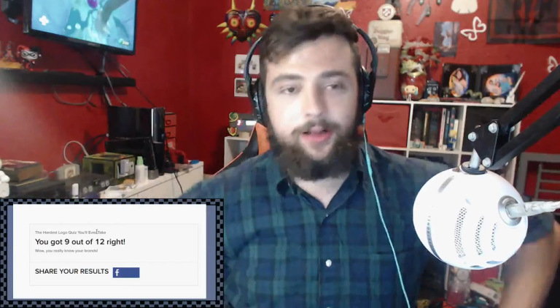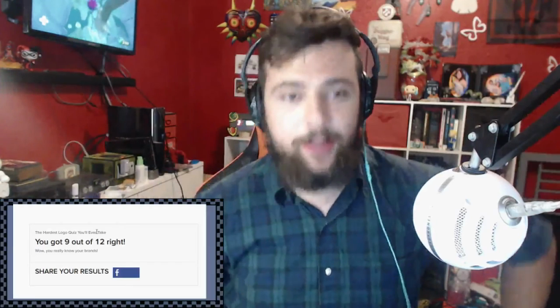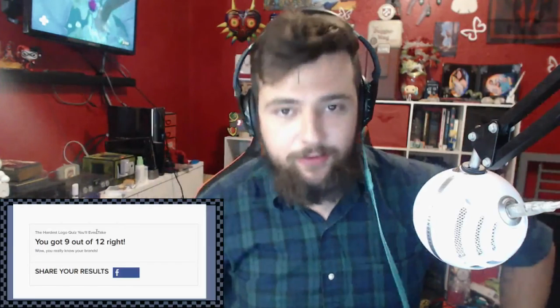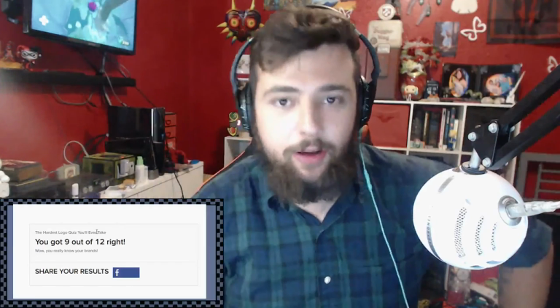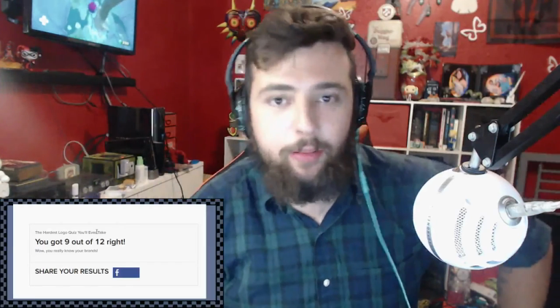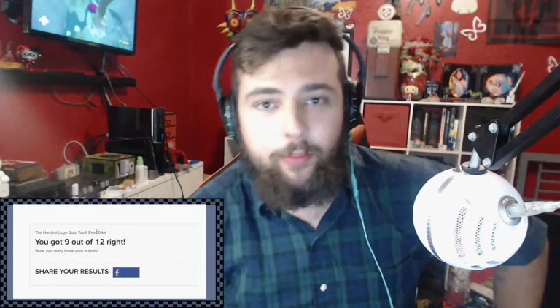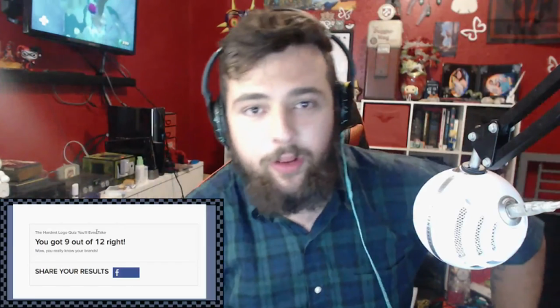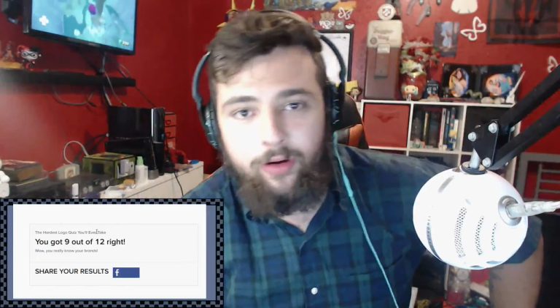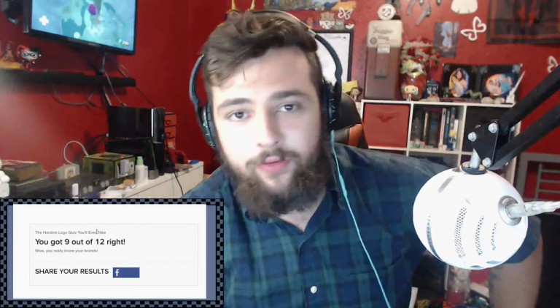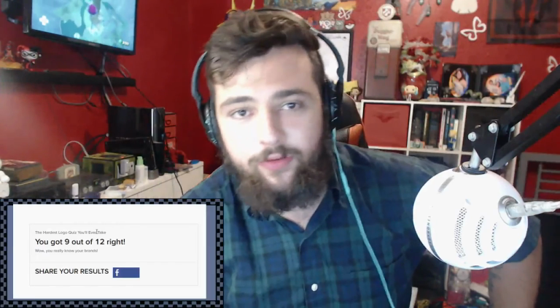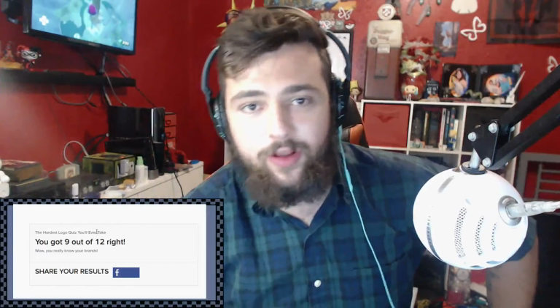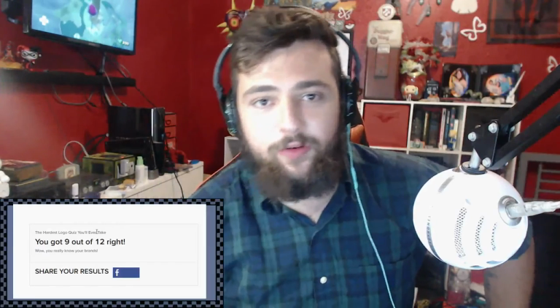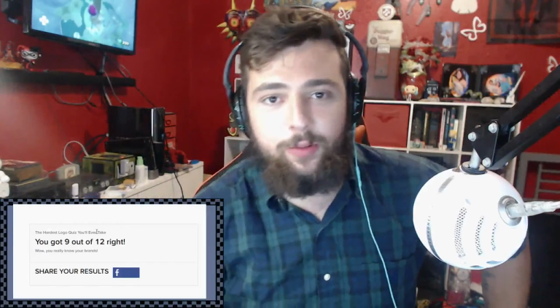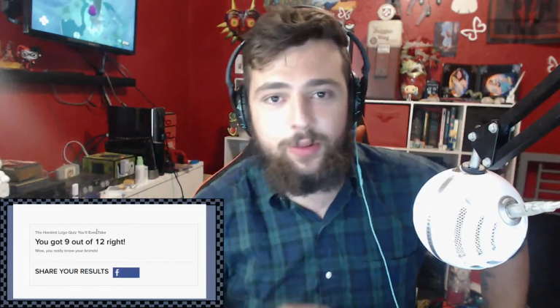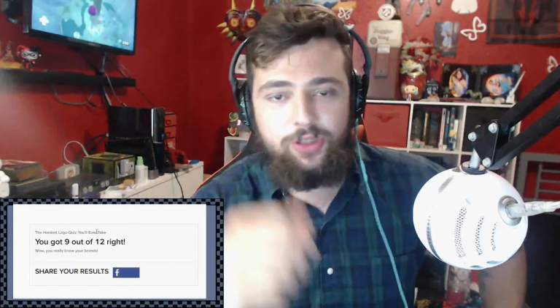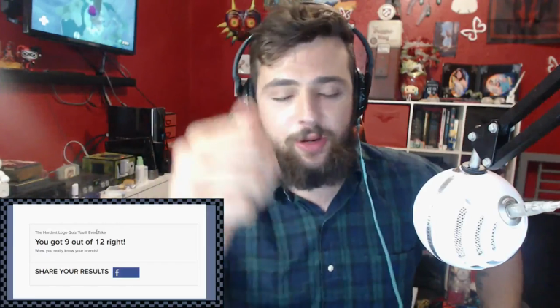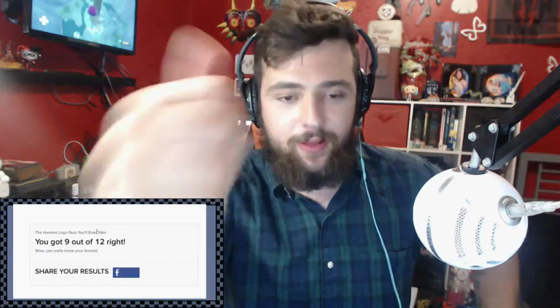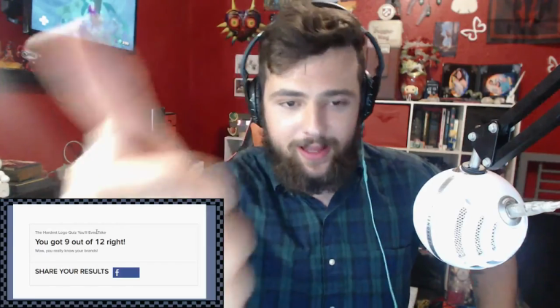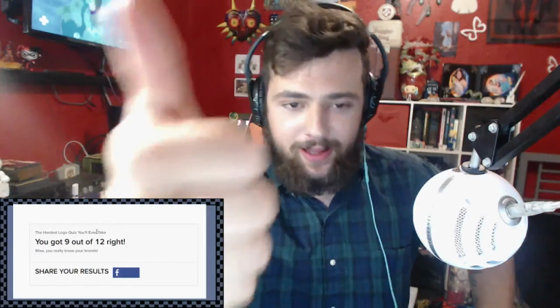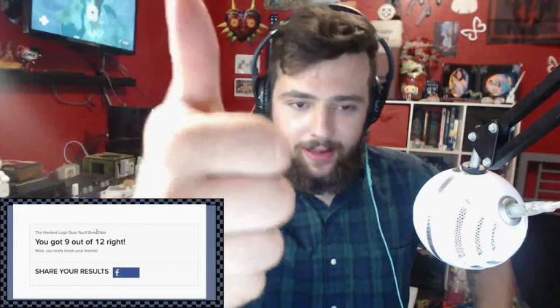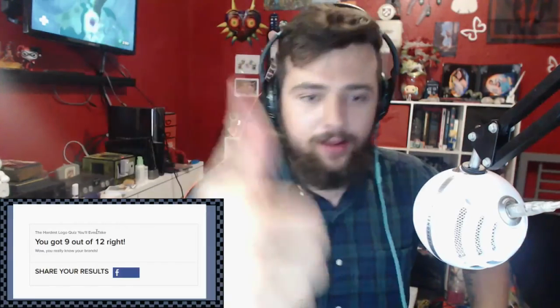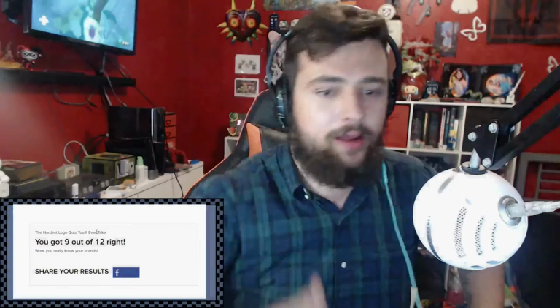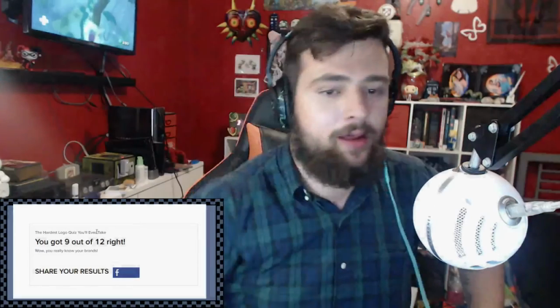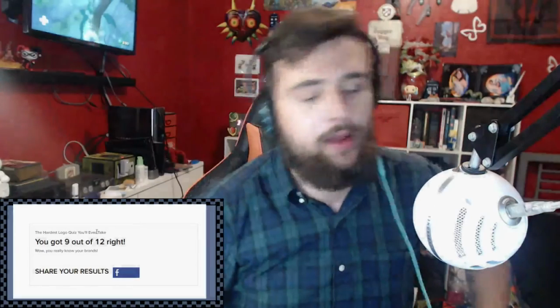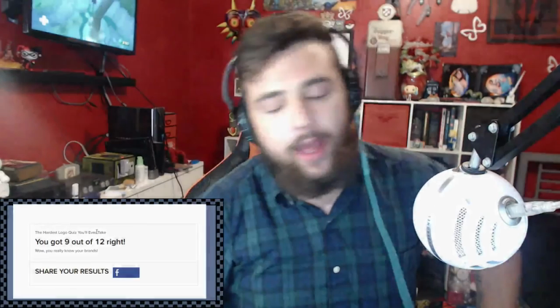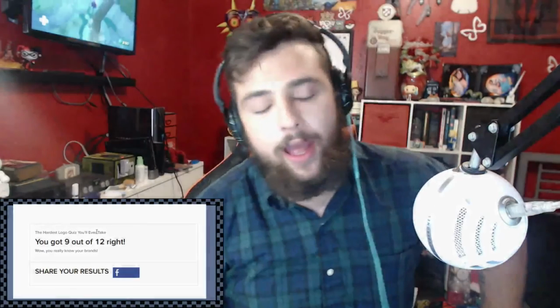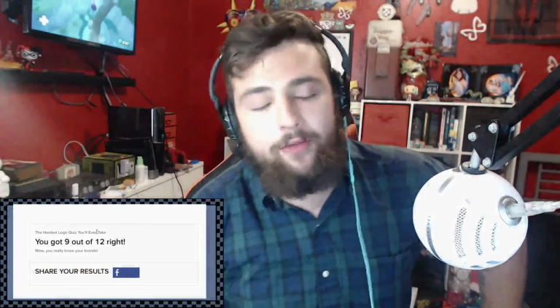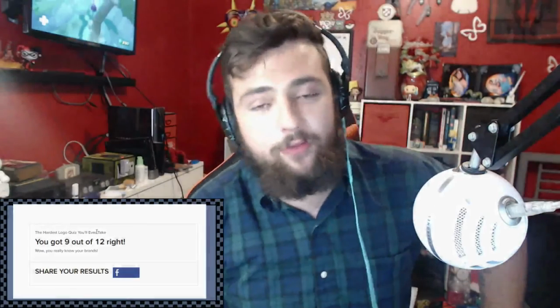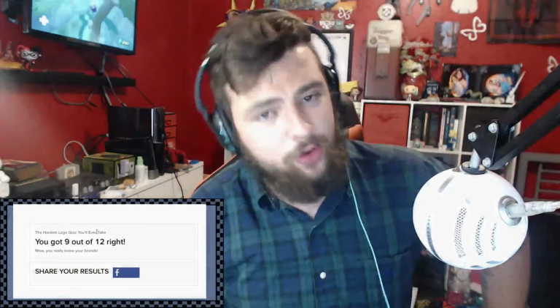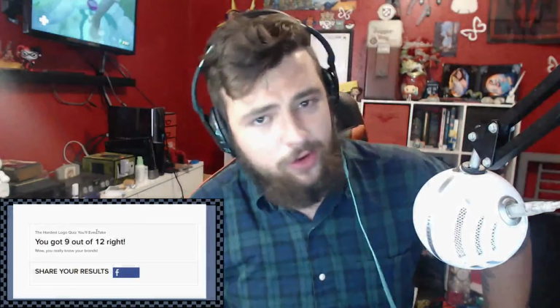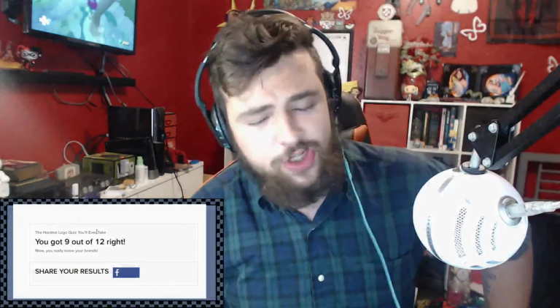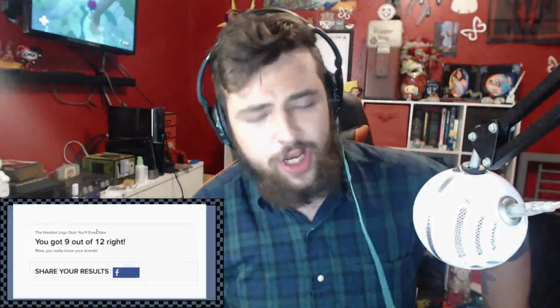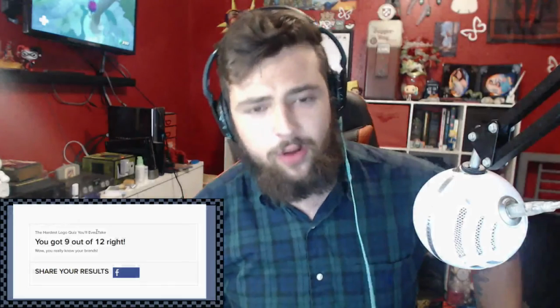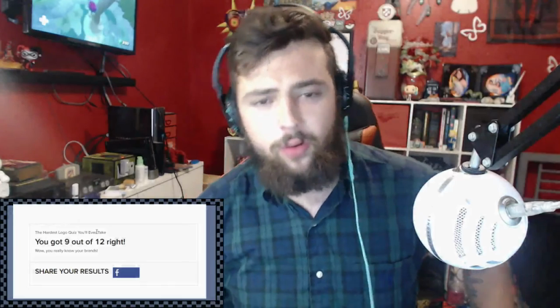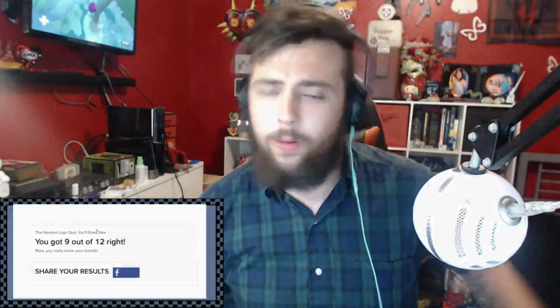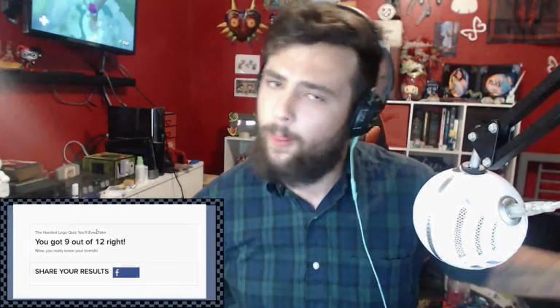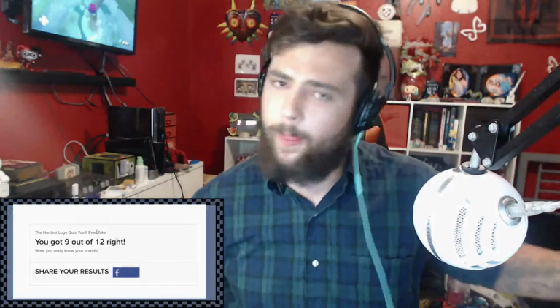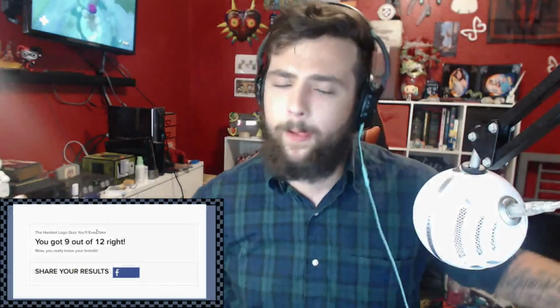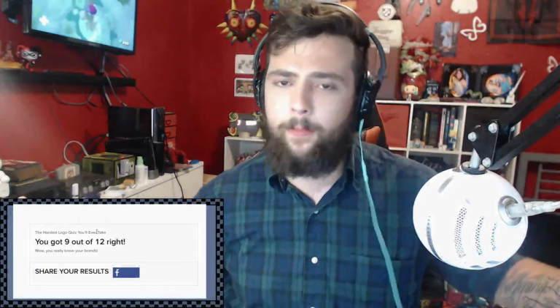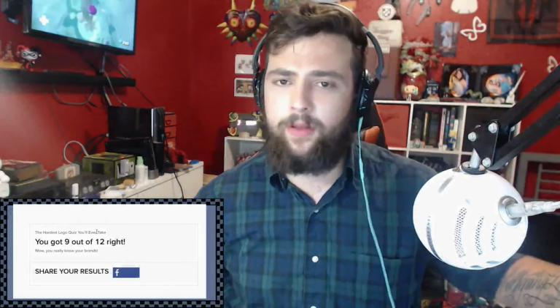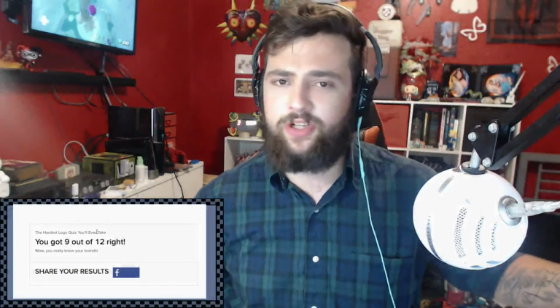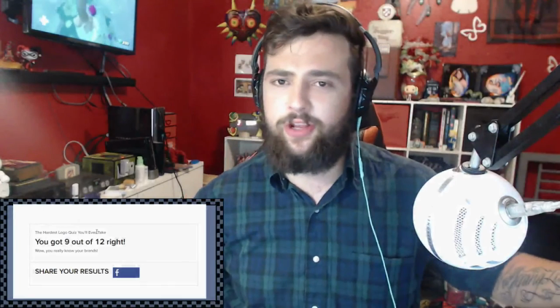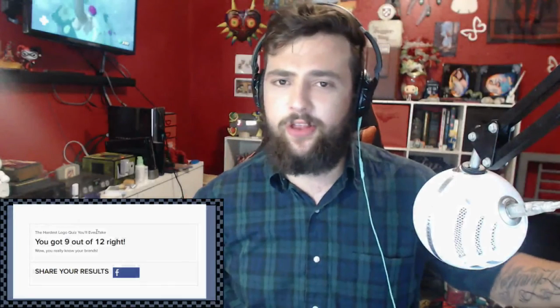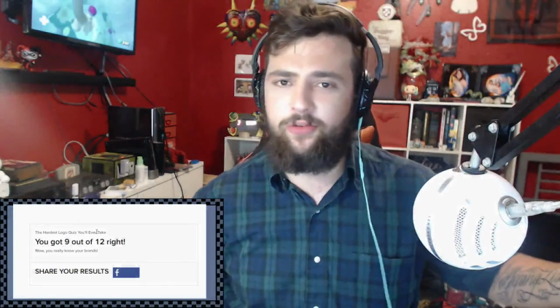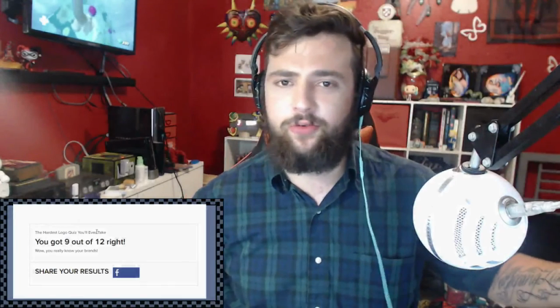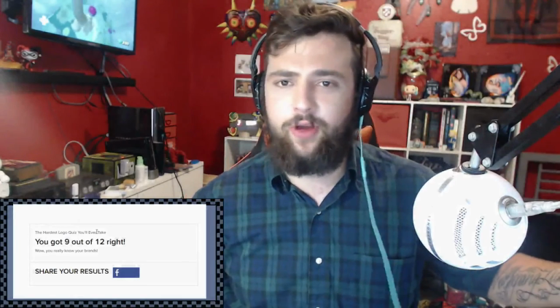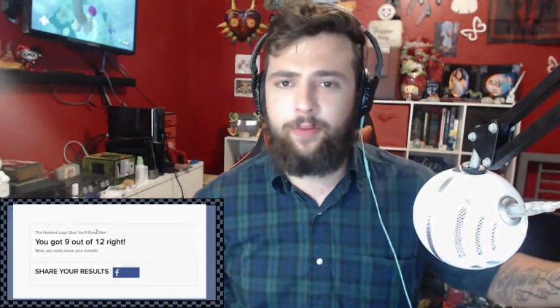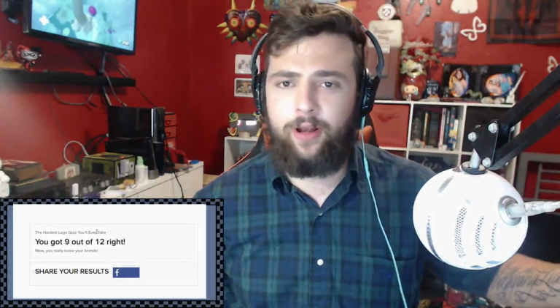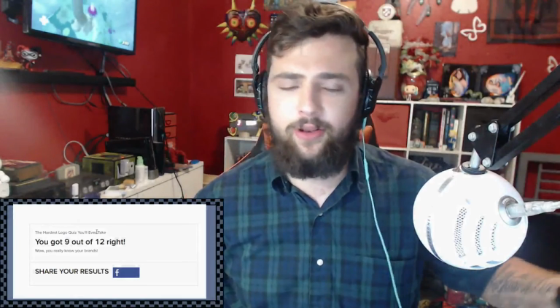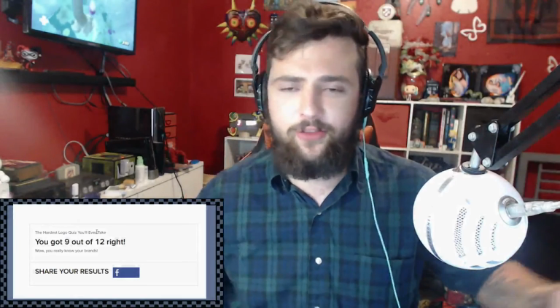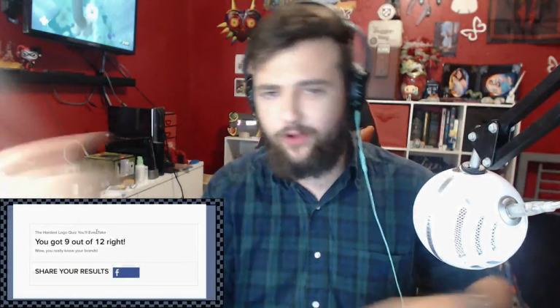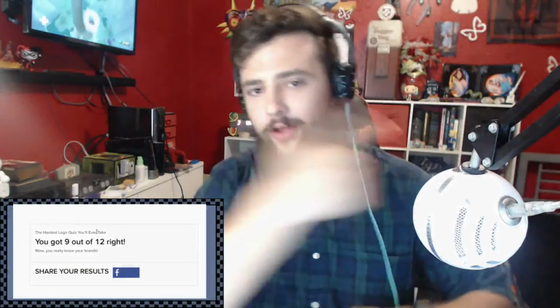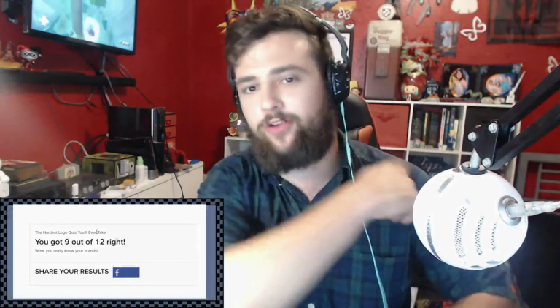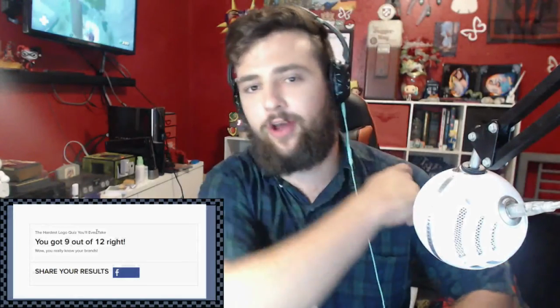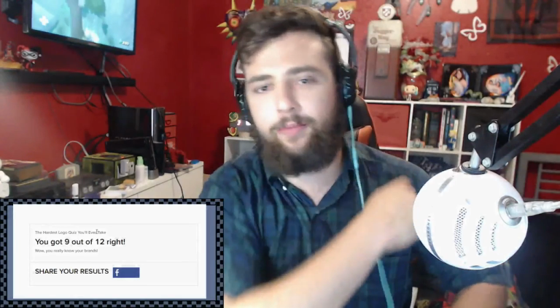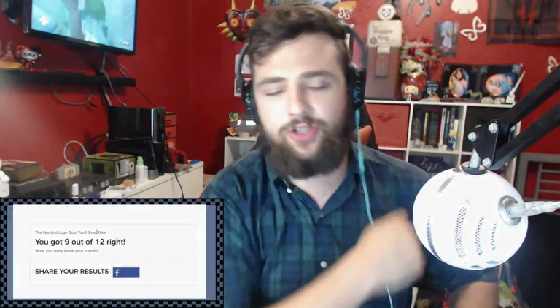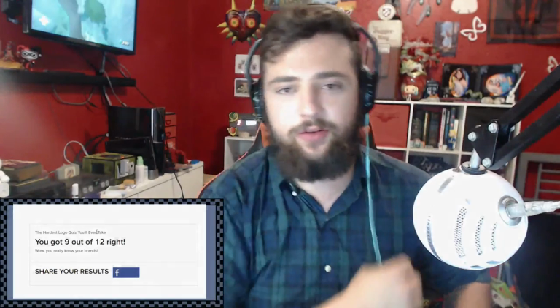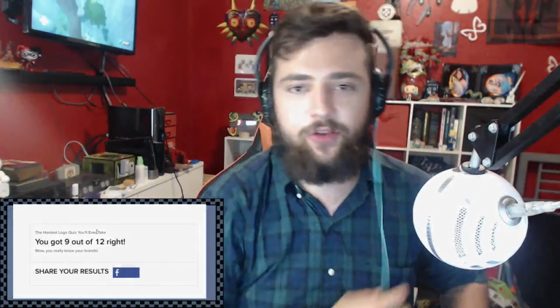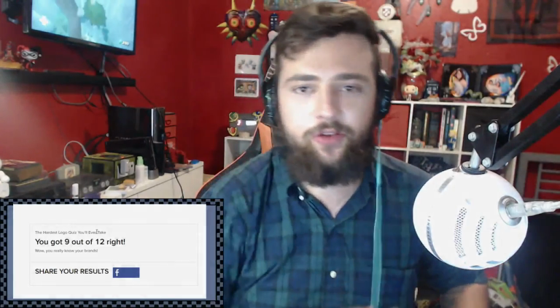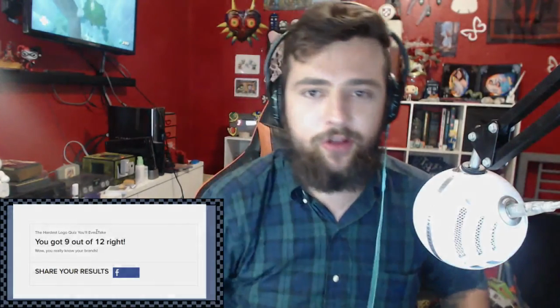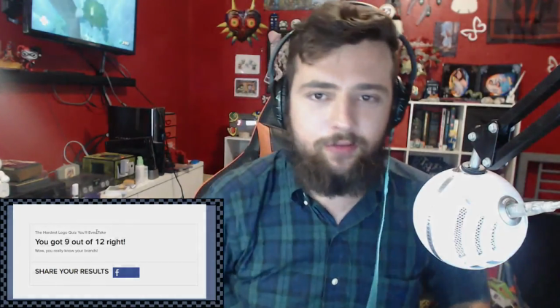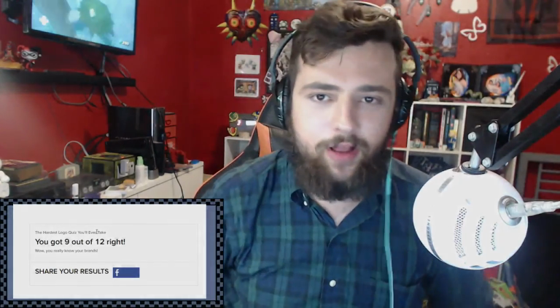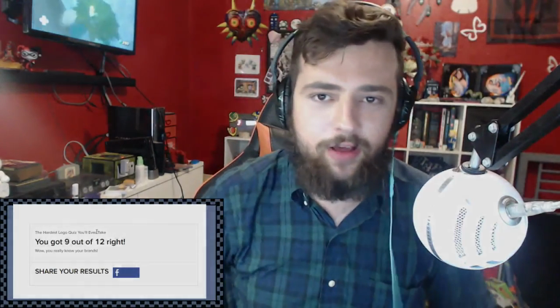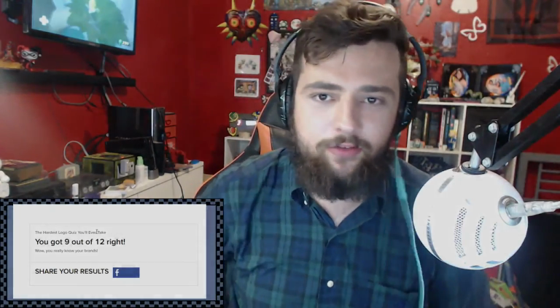And if you liked this video, make sure you drop a like. And if you're new to the channel, make sure to hit that subscribe button. Until next time, make sure to love yourselves and love life.